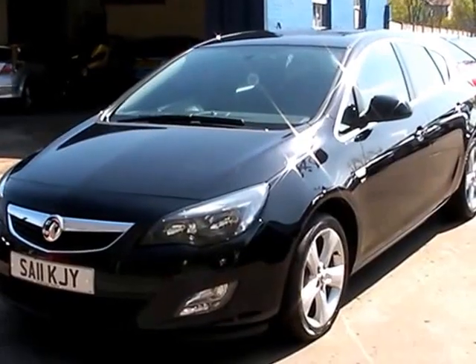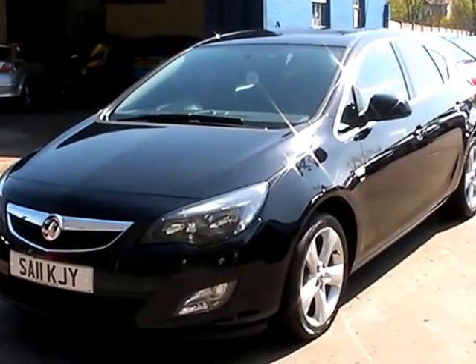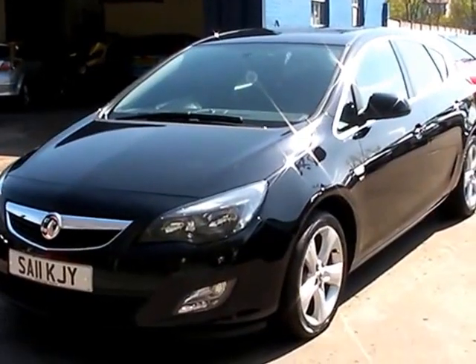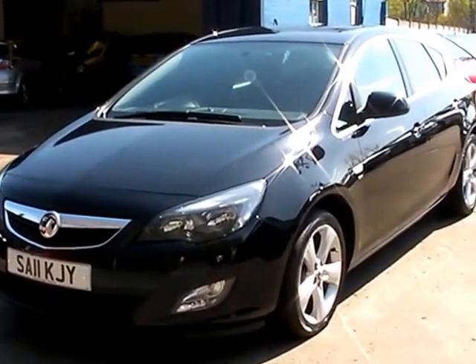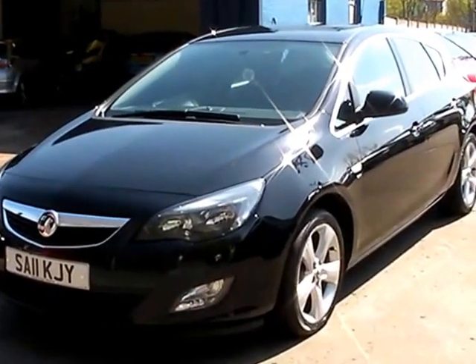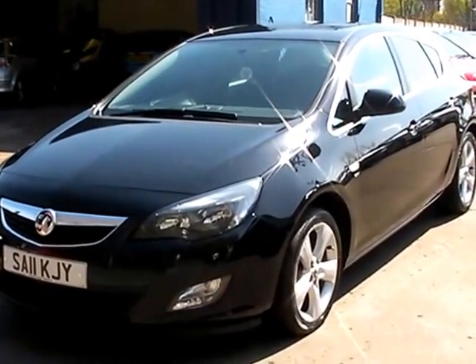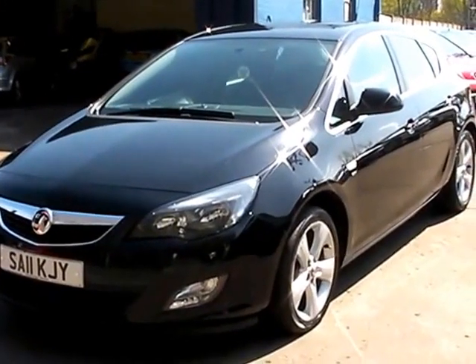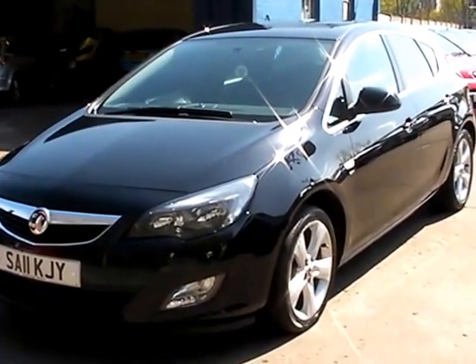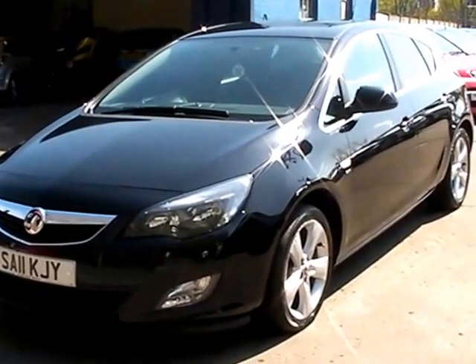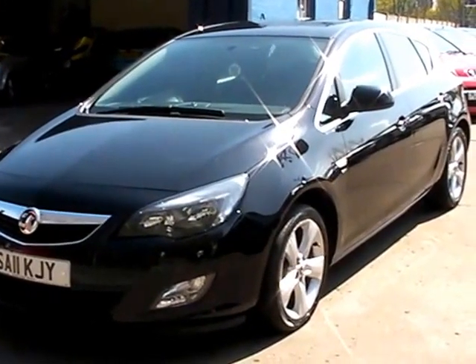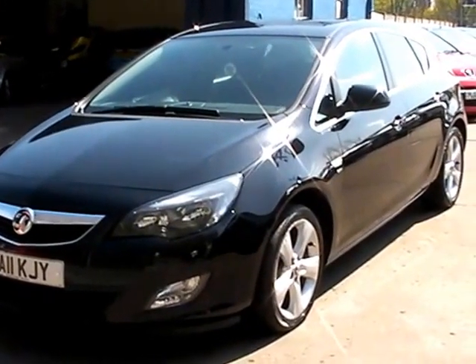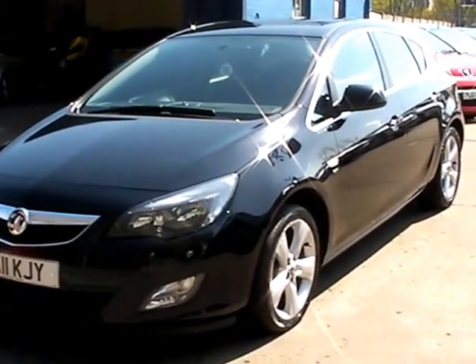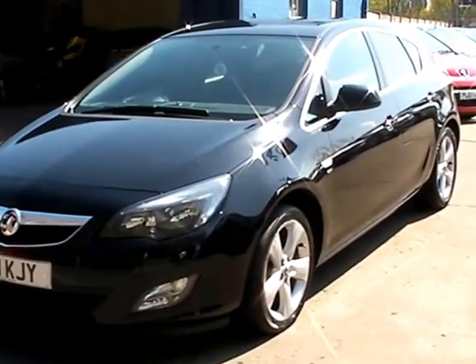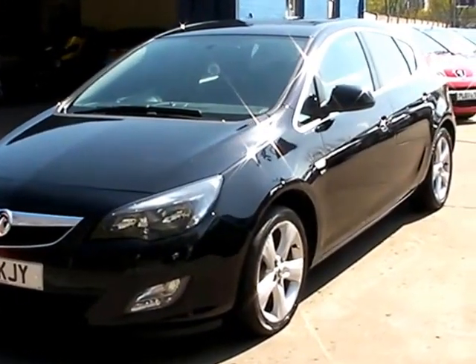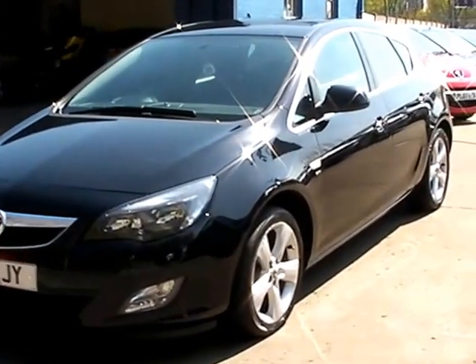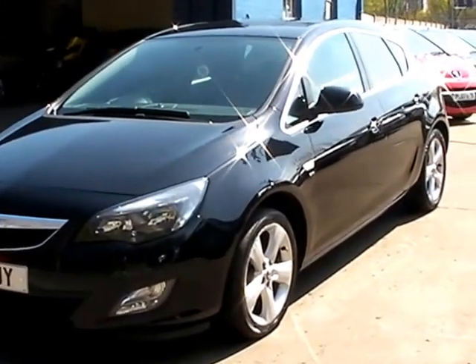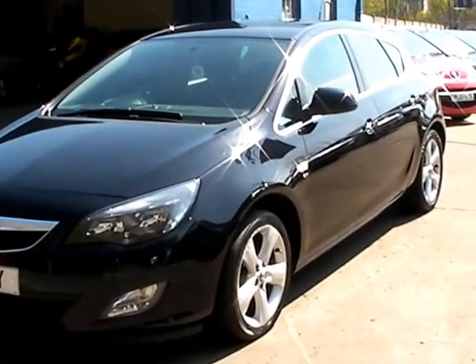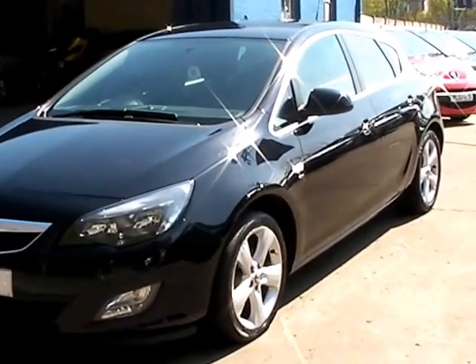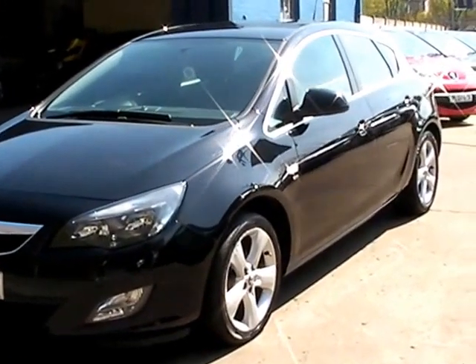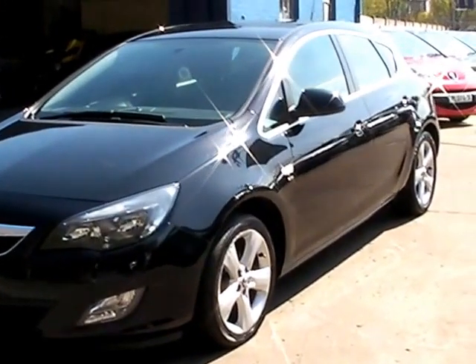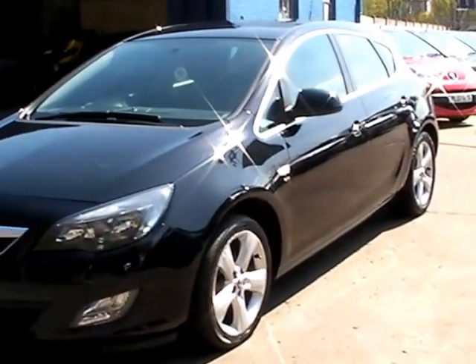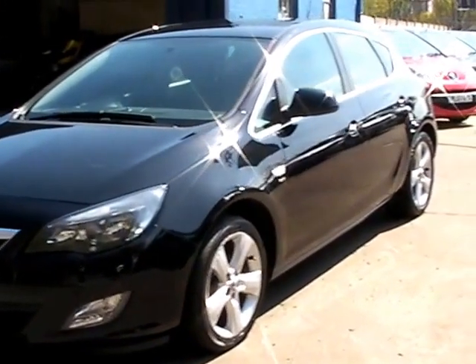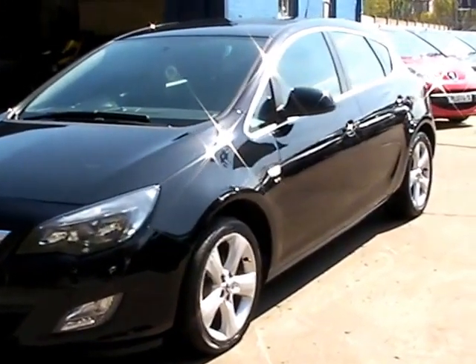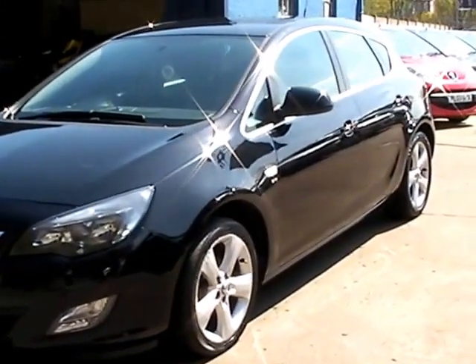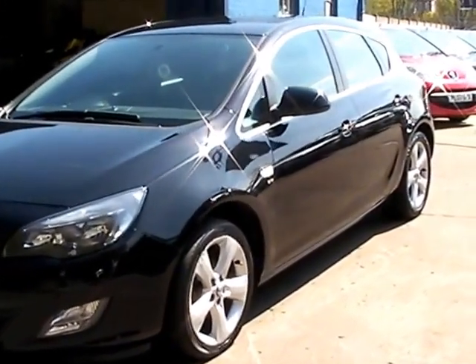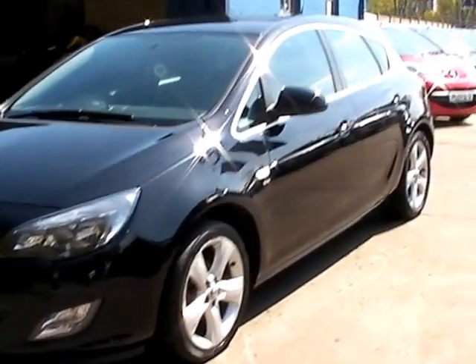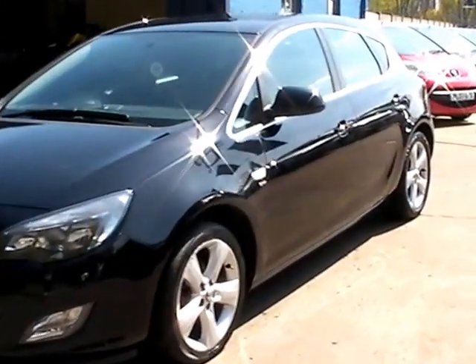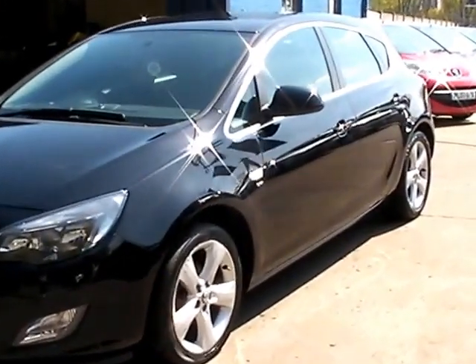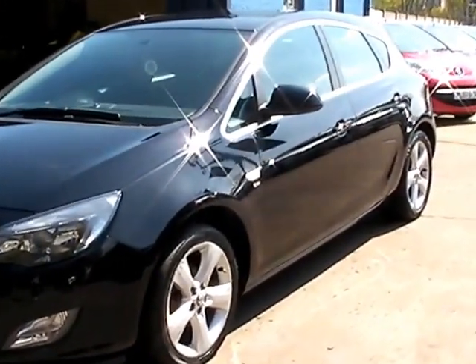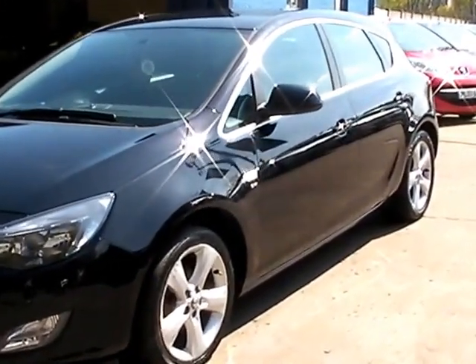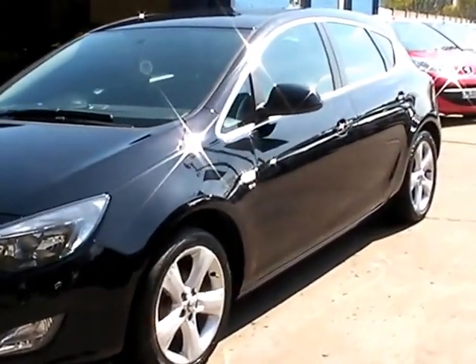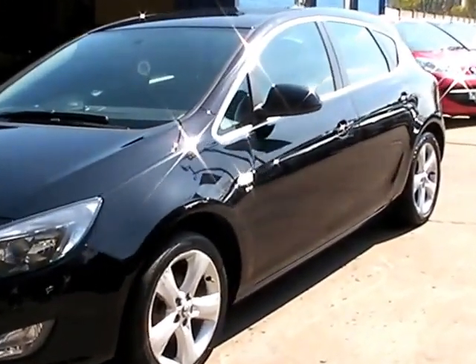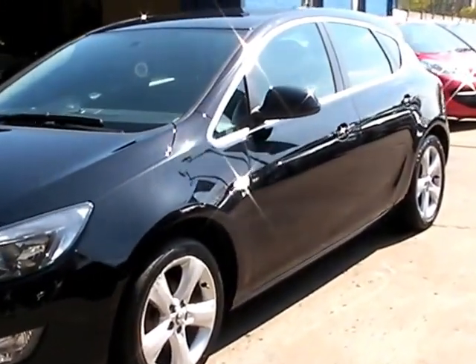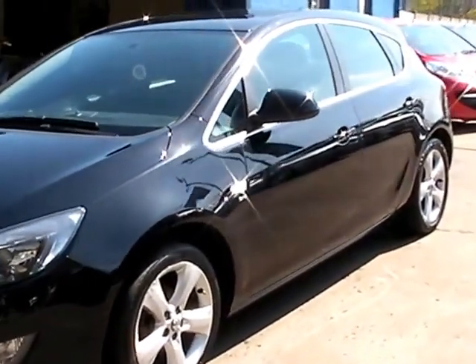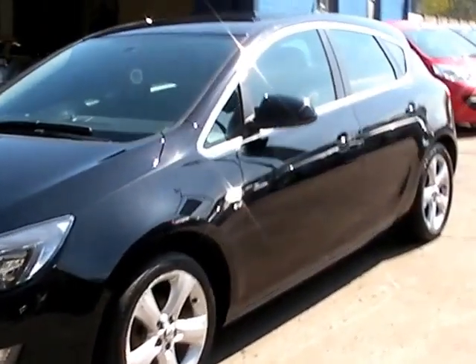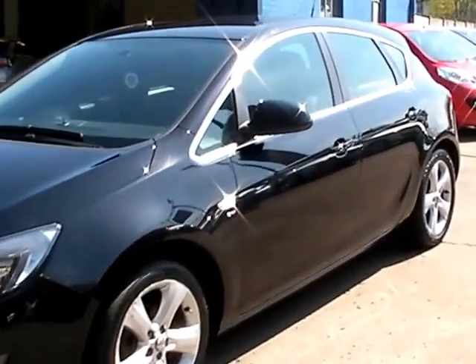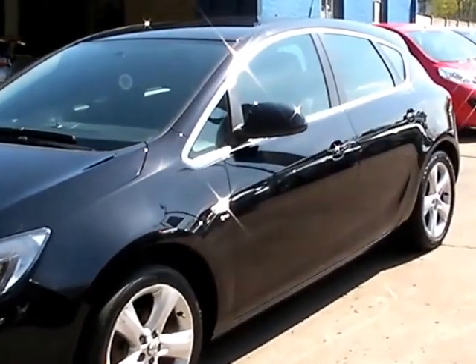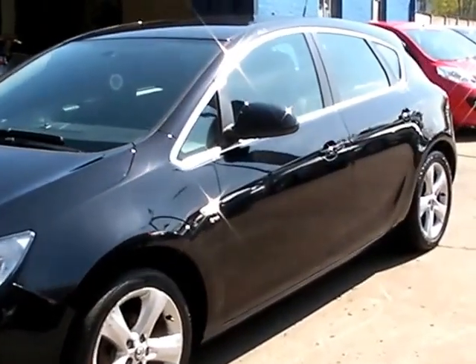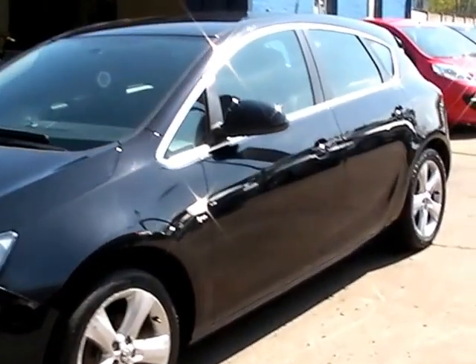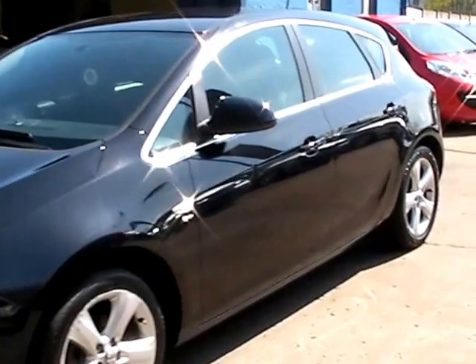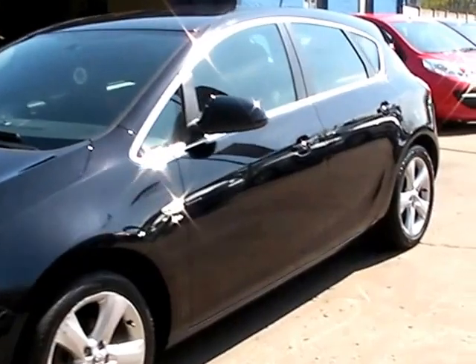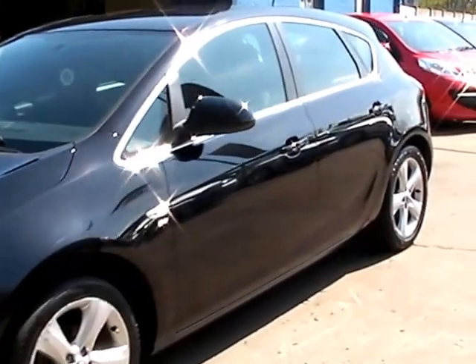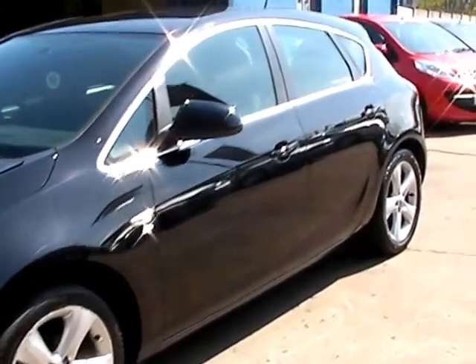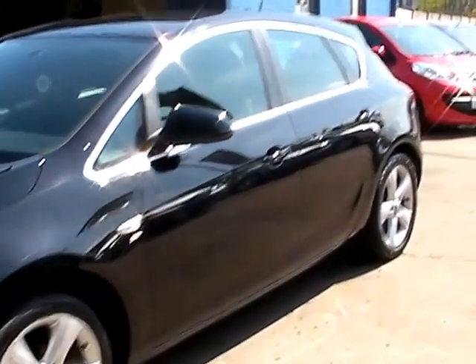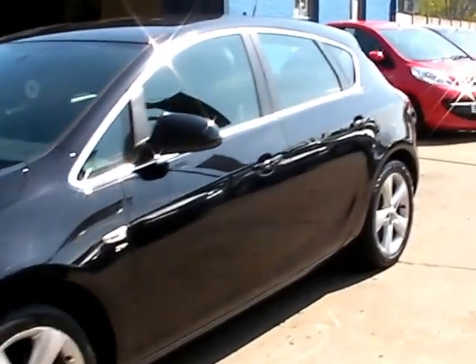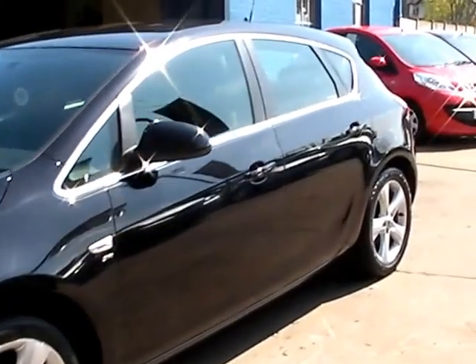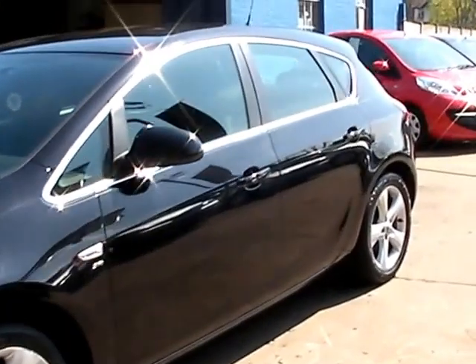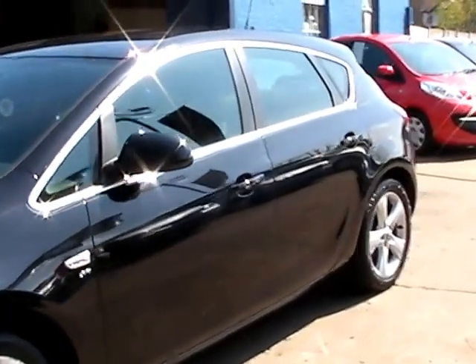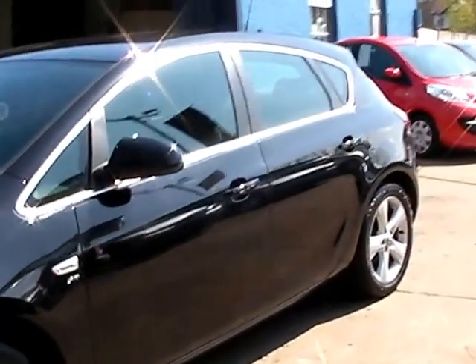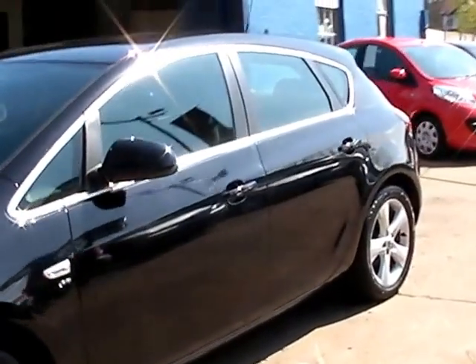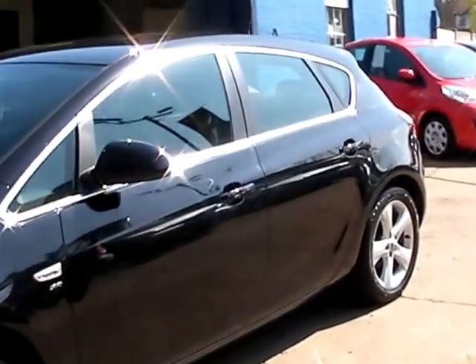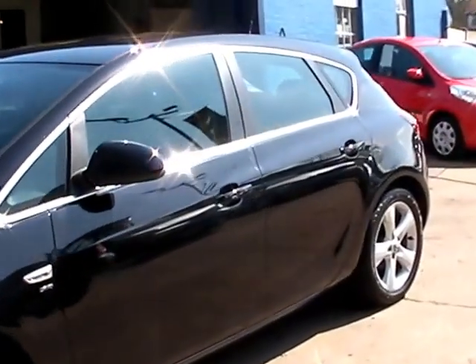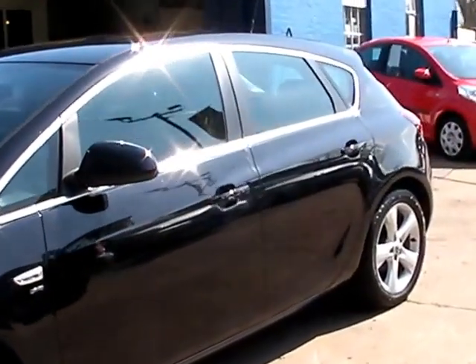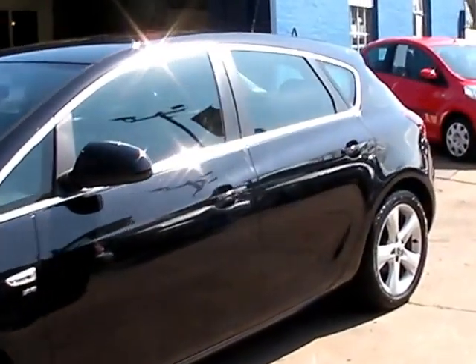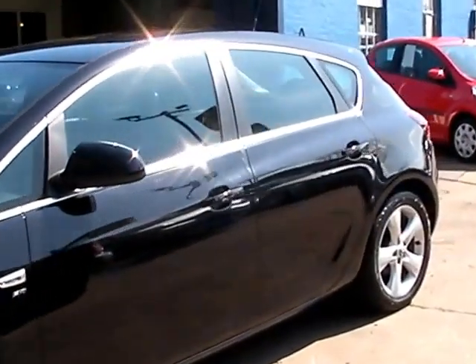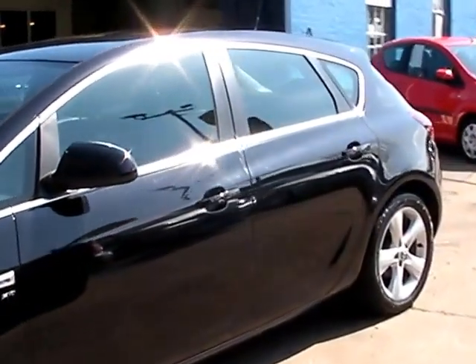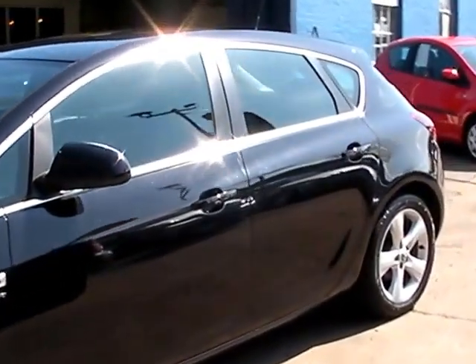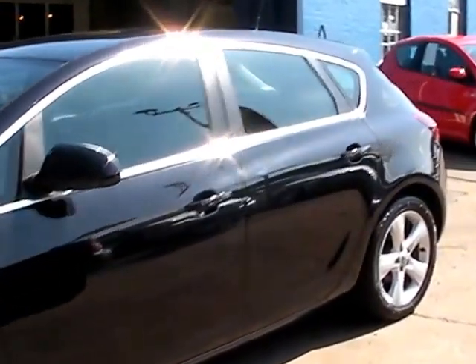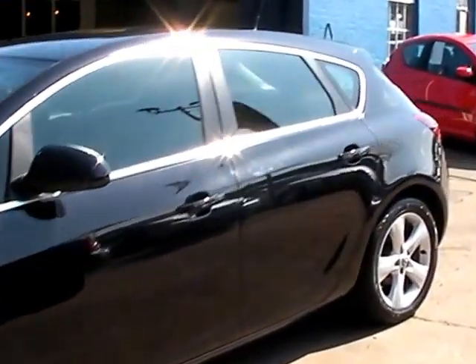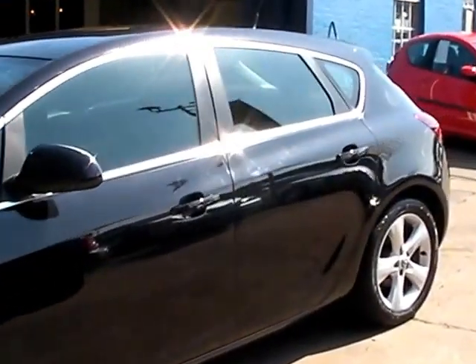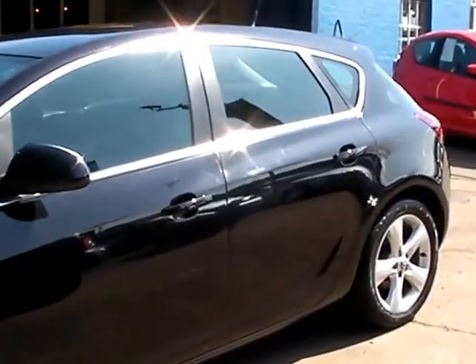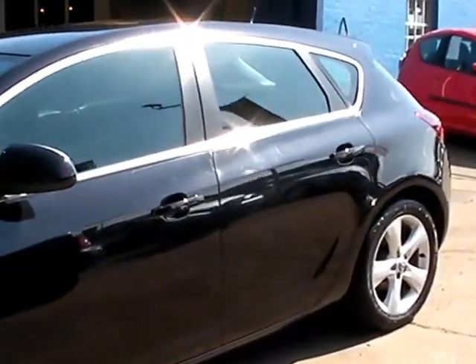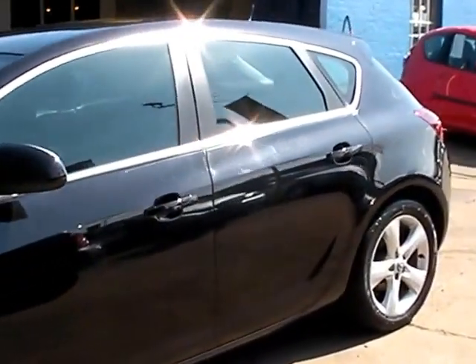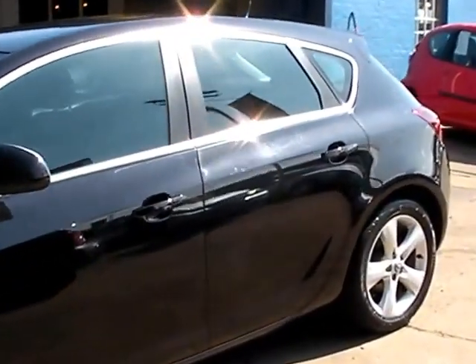Welcome to Cantilever Car Centre. Here today we have a Vauxhall Astra SRI registered in 2011 on an 11 plate.